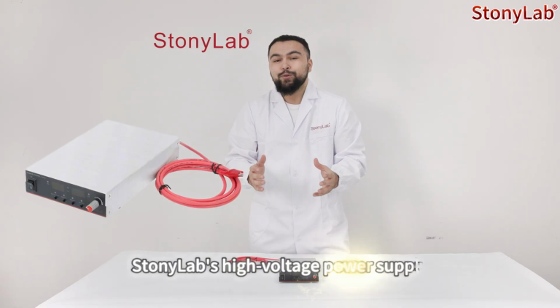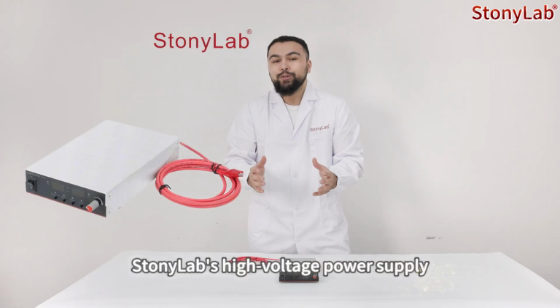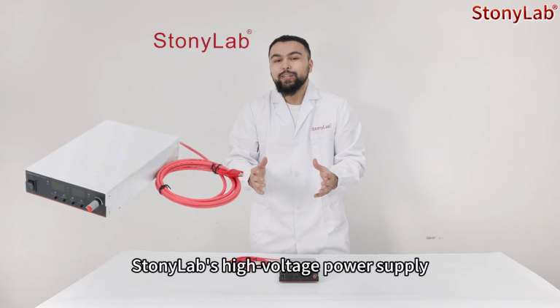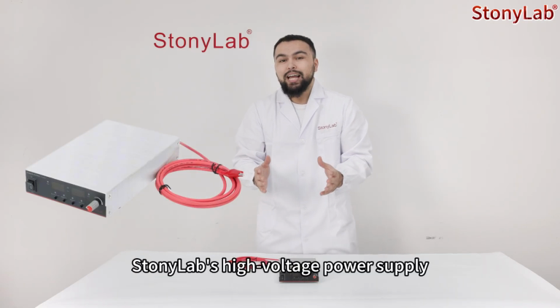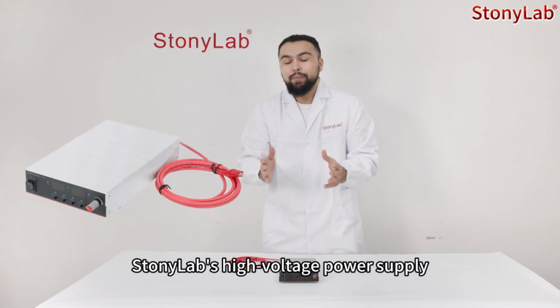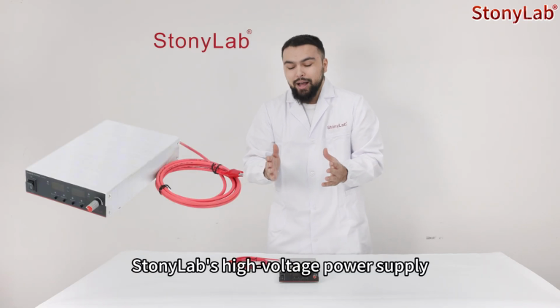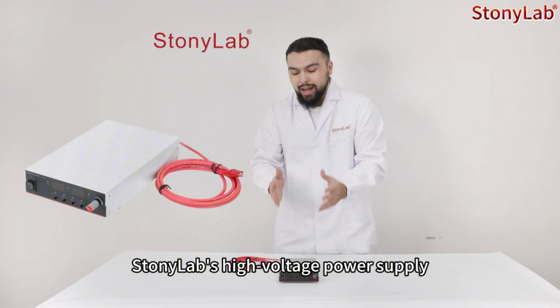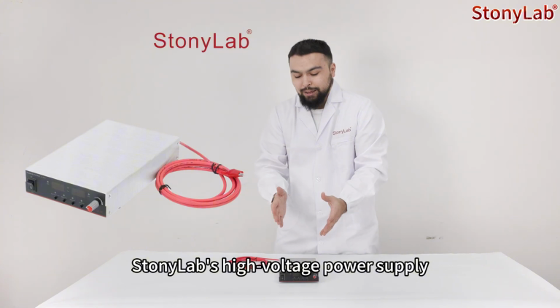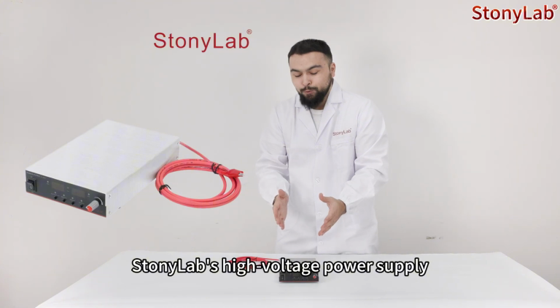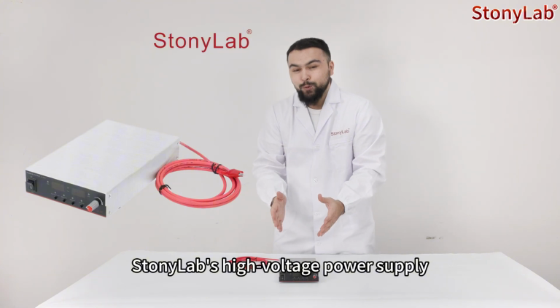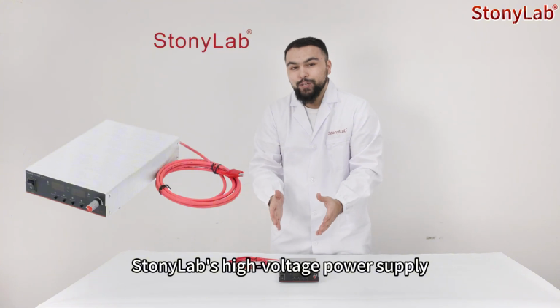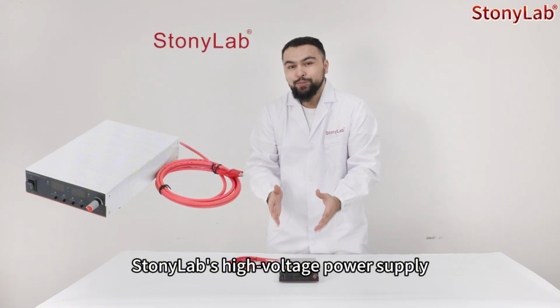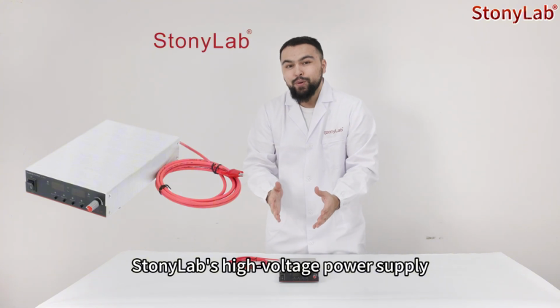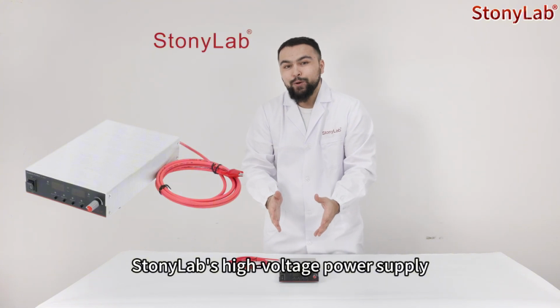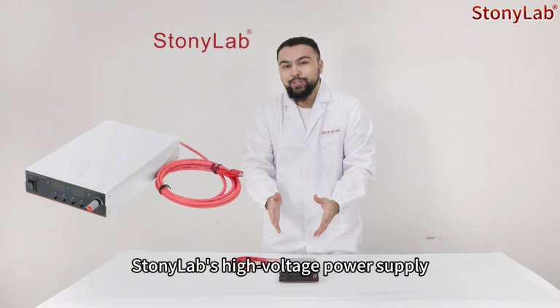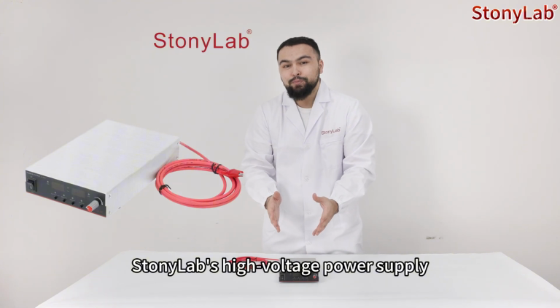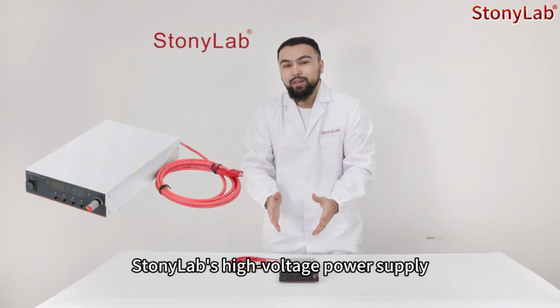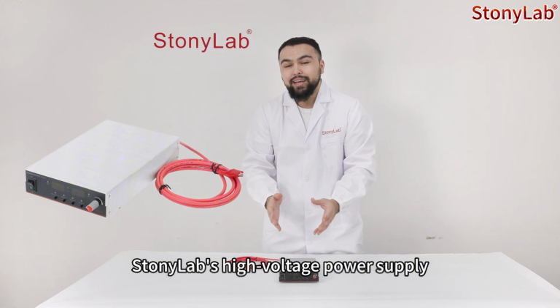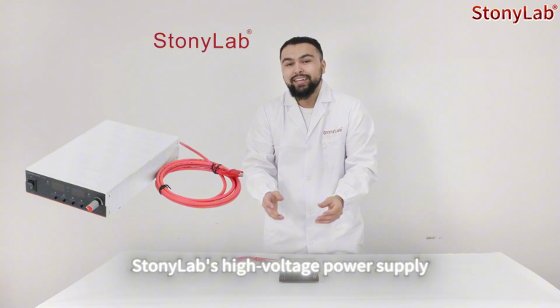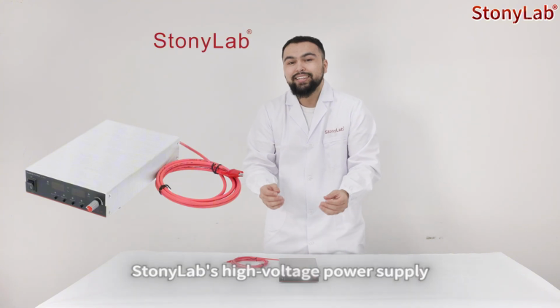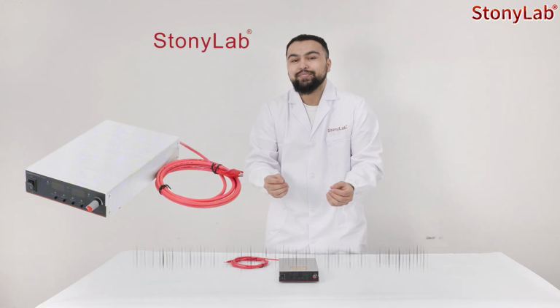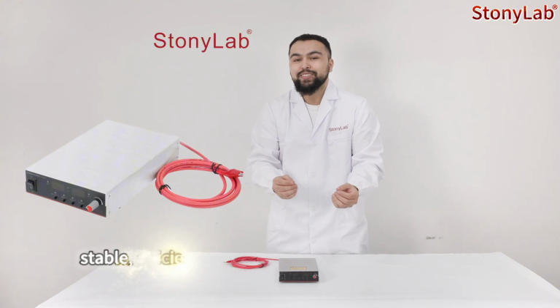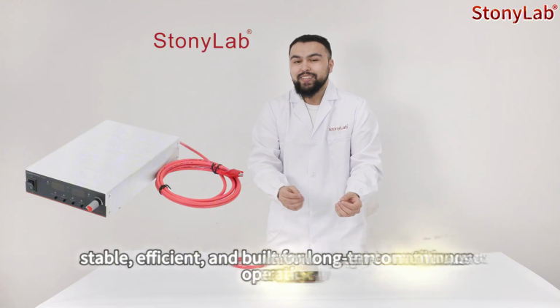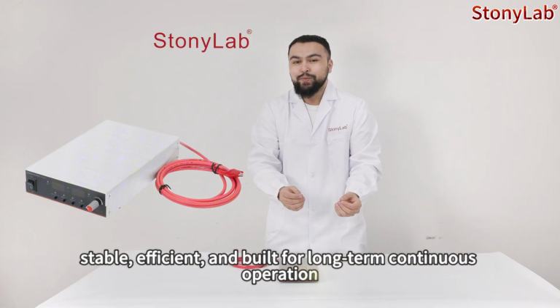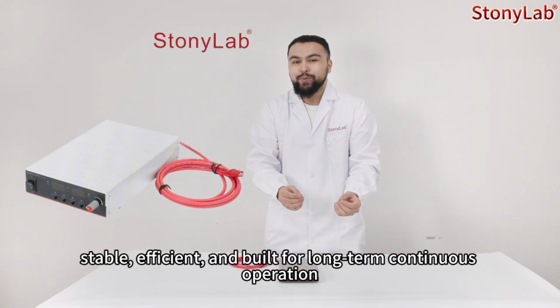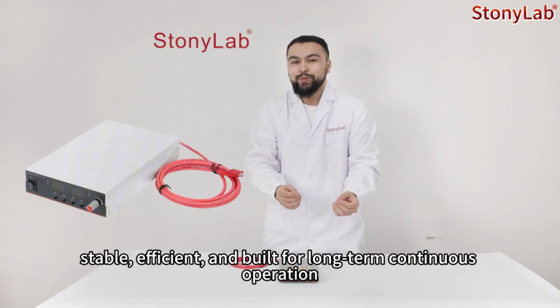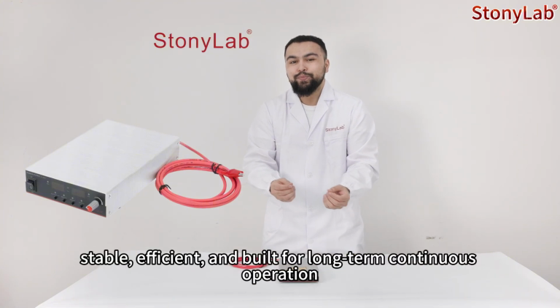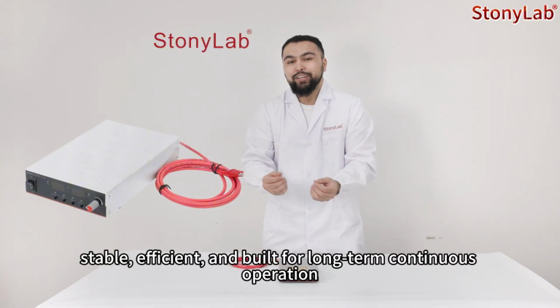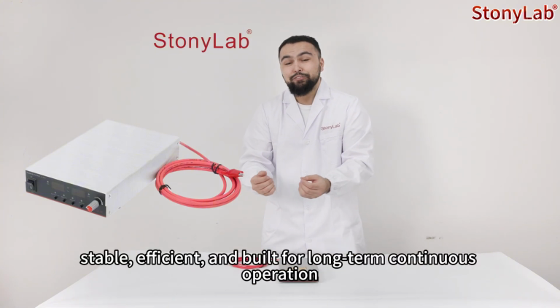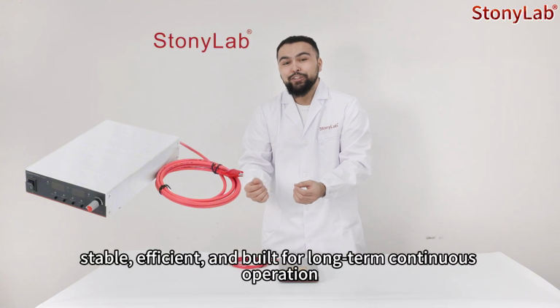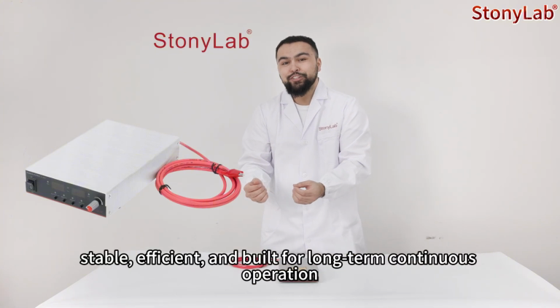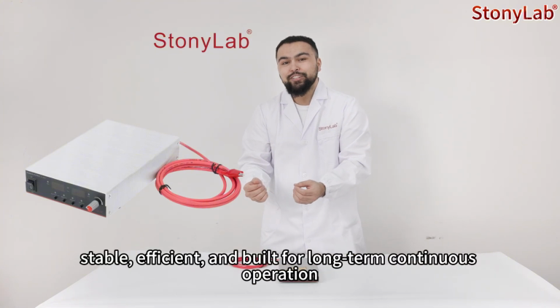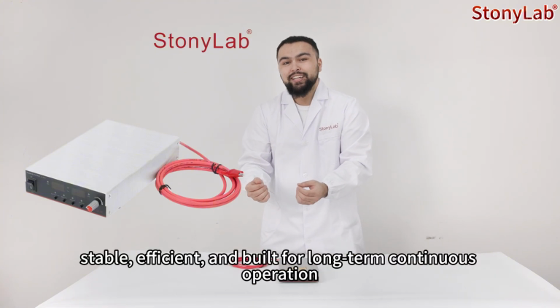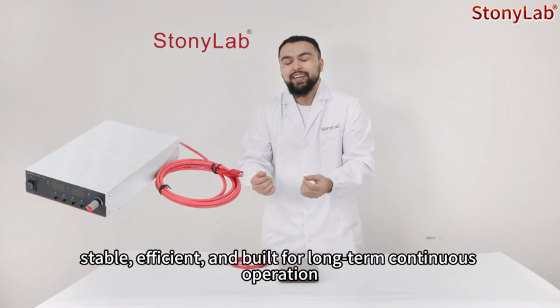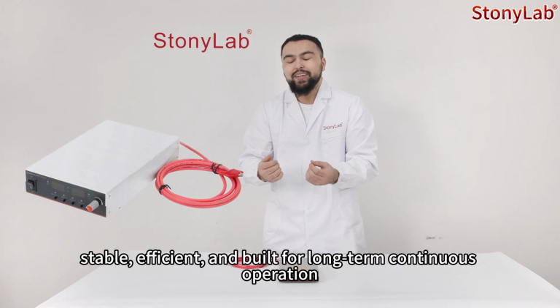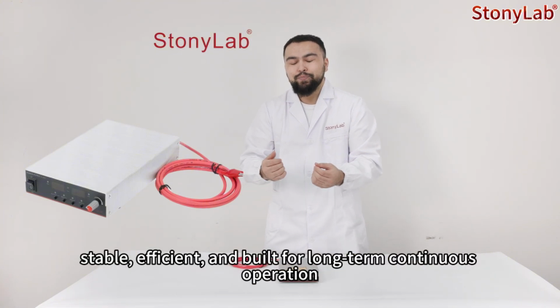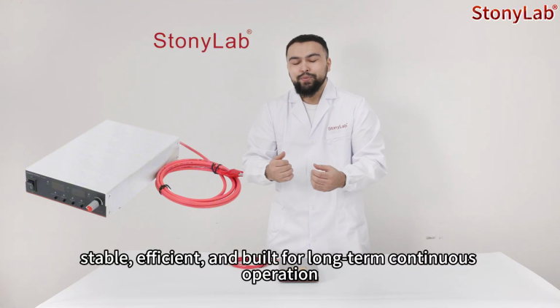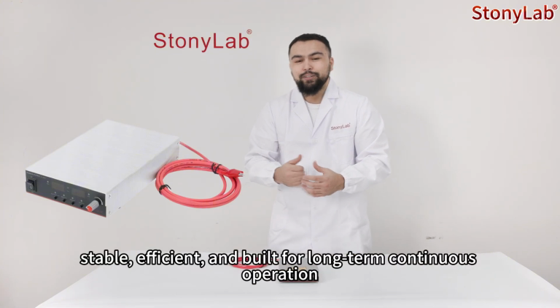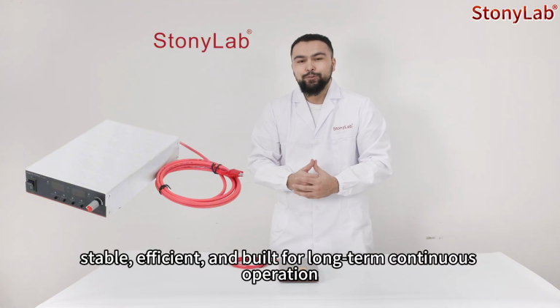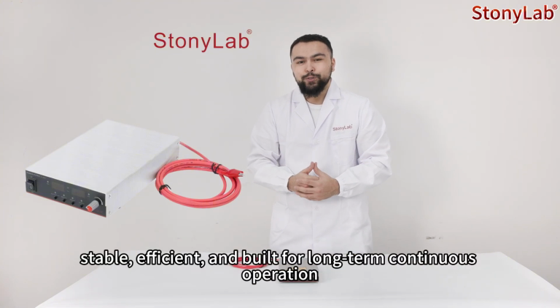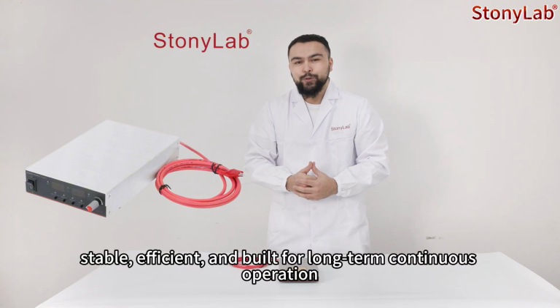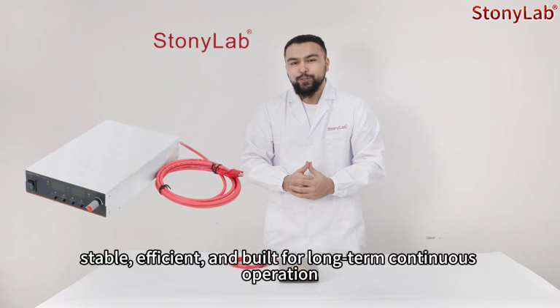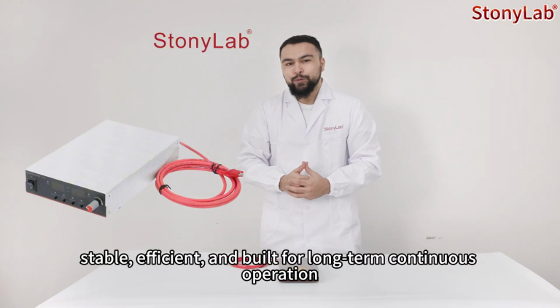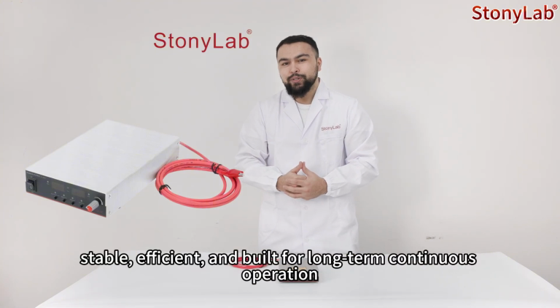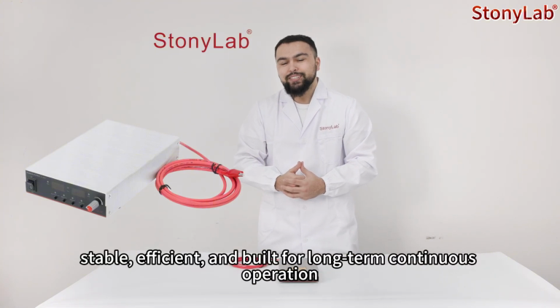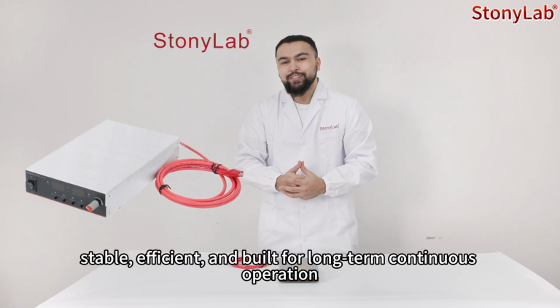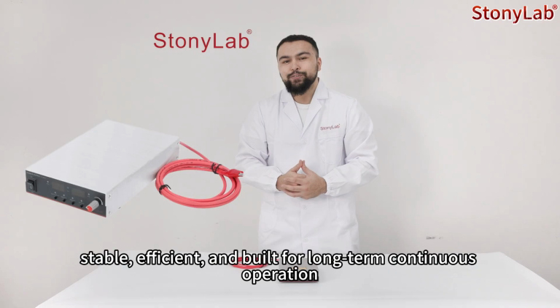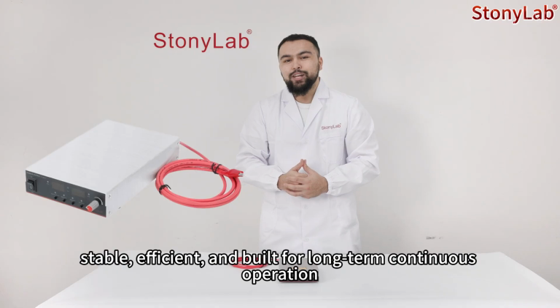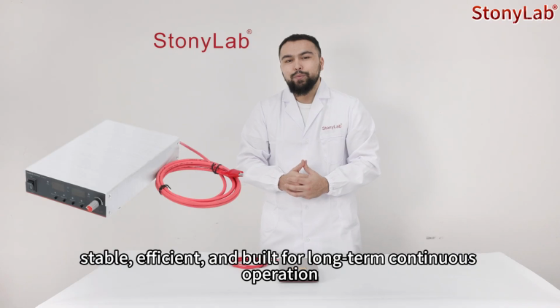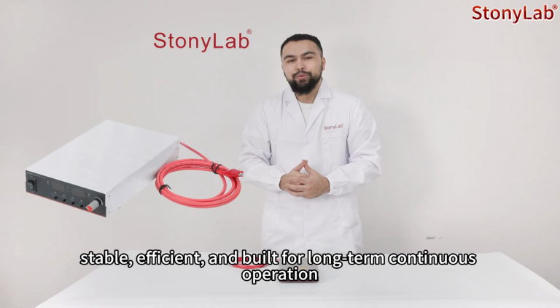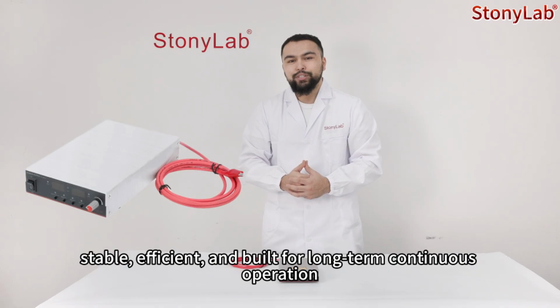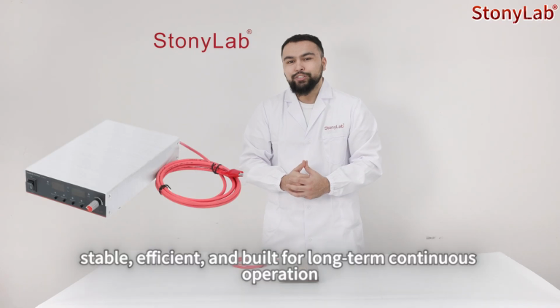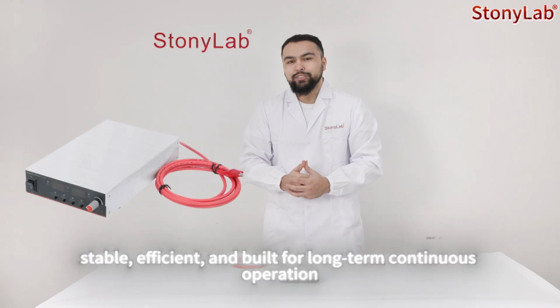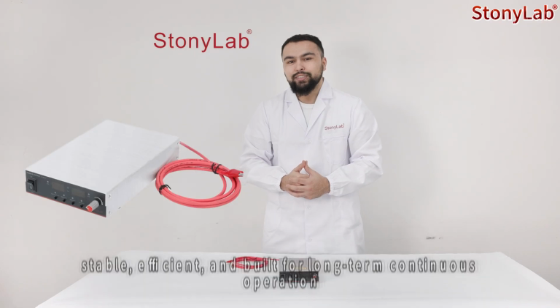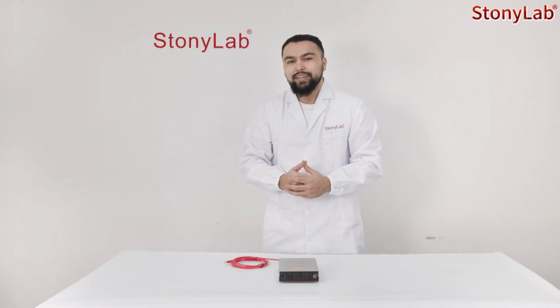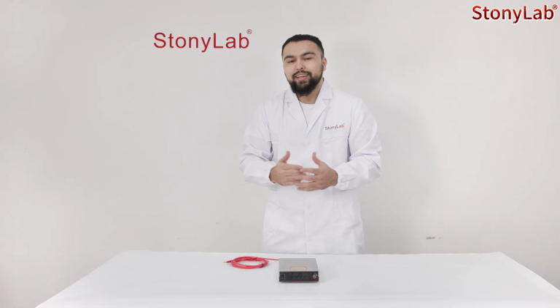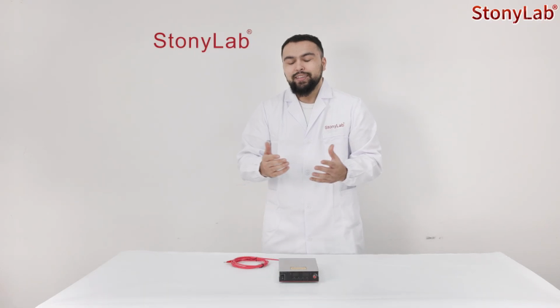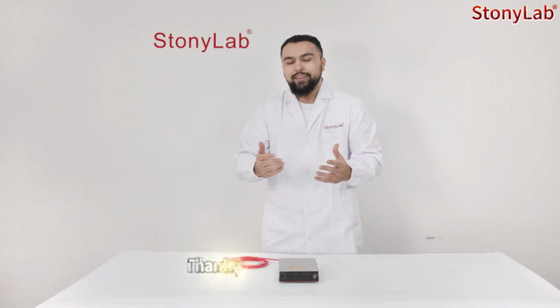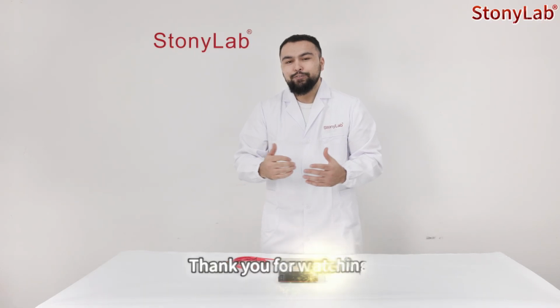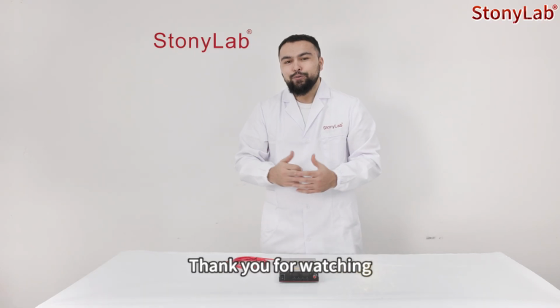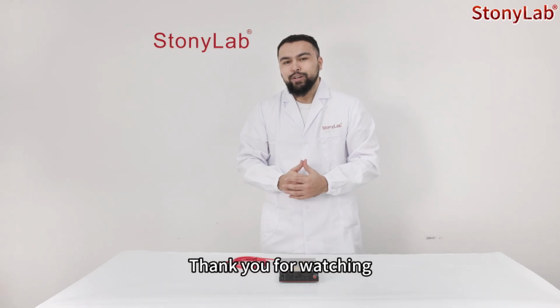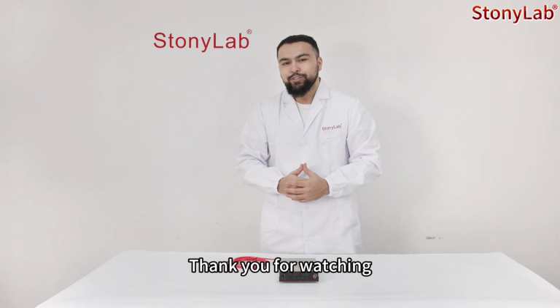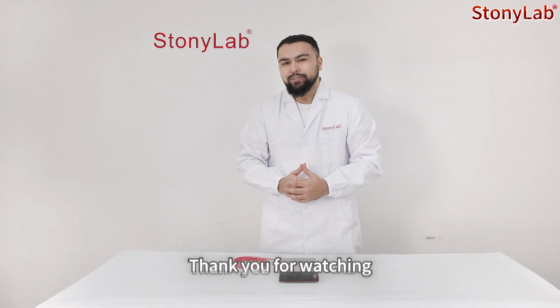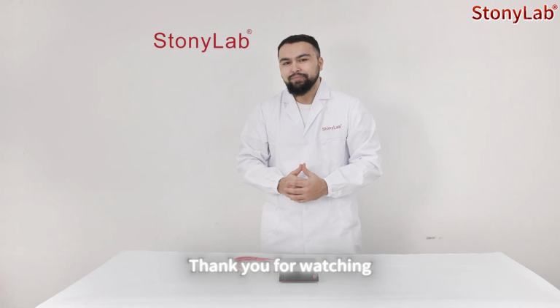StonyLab high voltage power supply — stable, efficient, and built for long-term continuous operation. Thank you for watching.